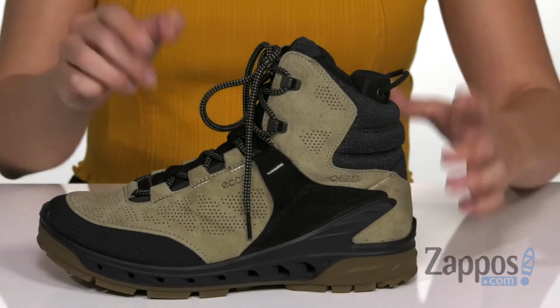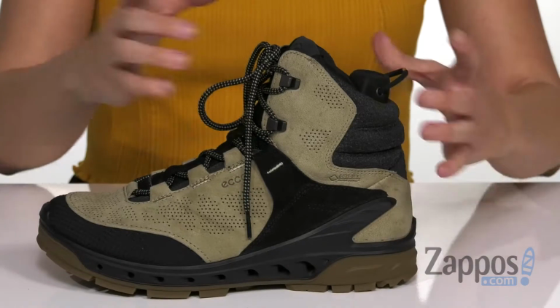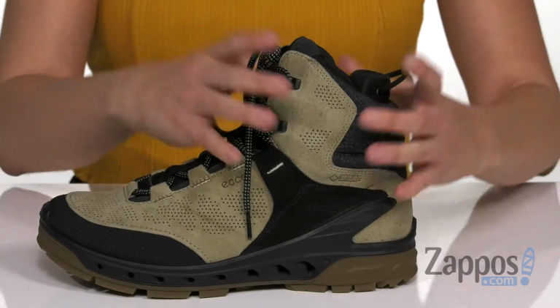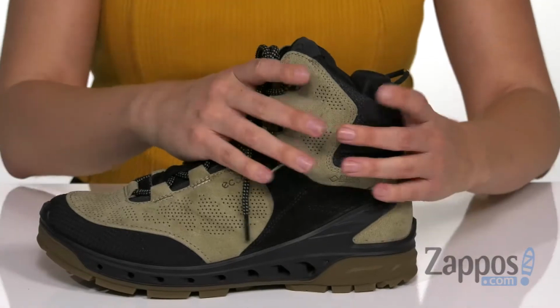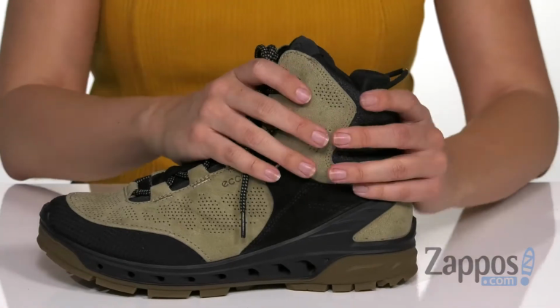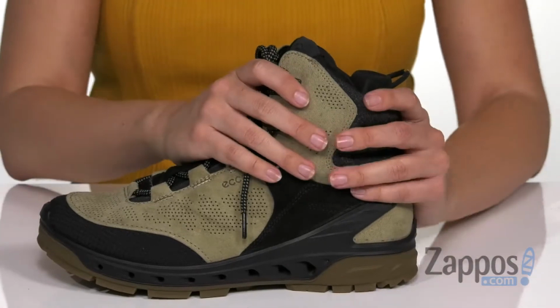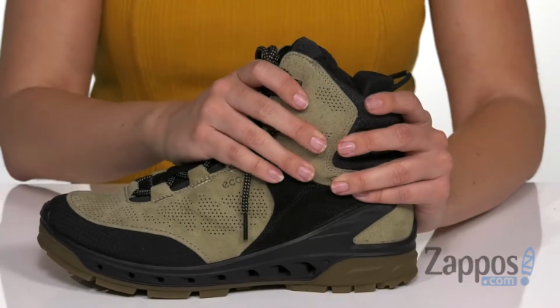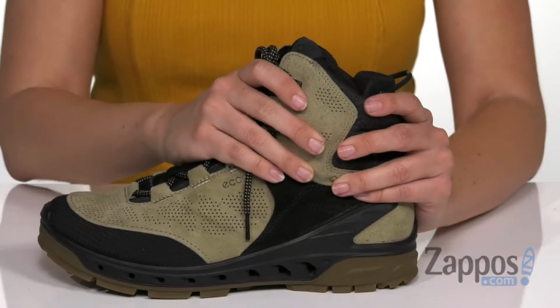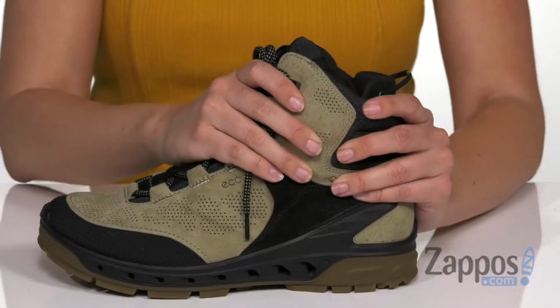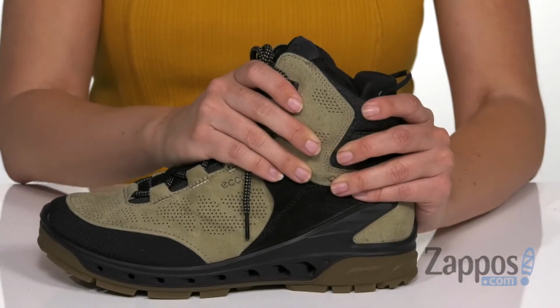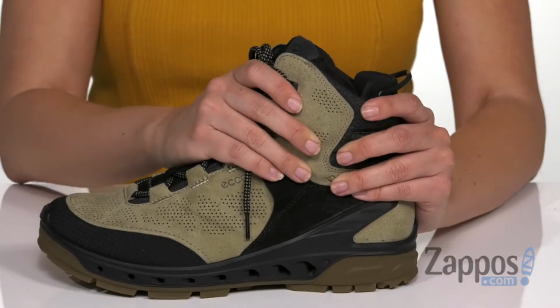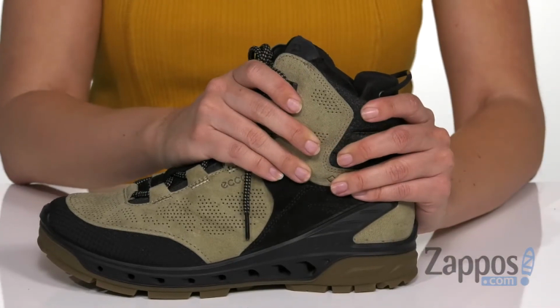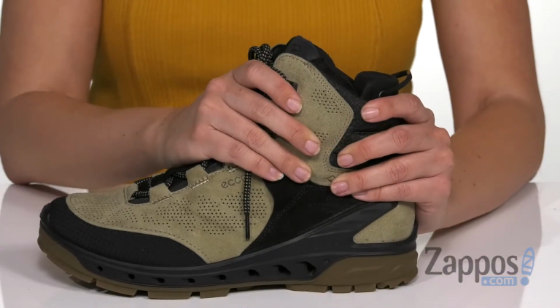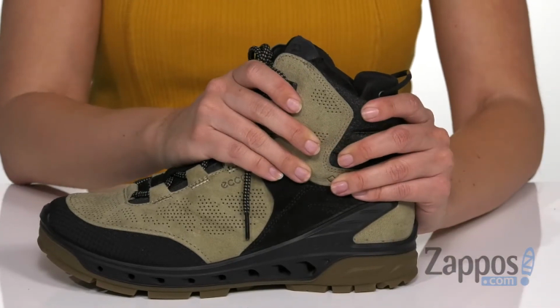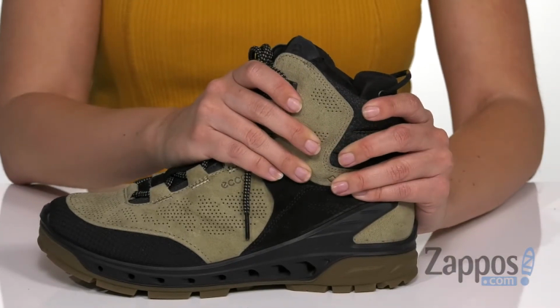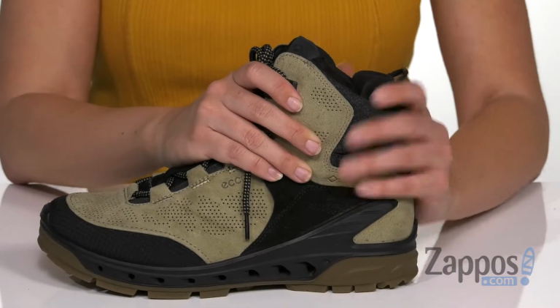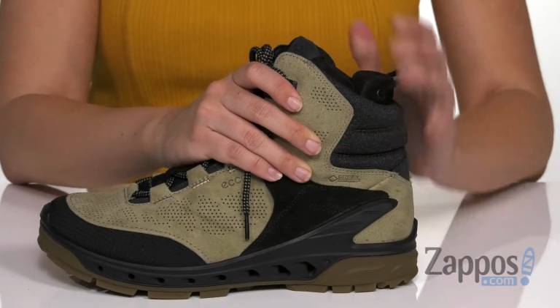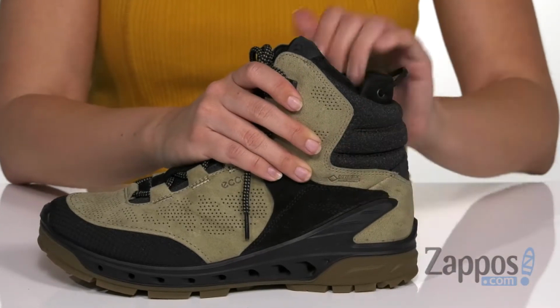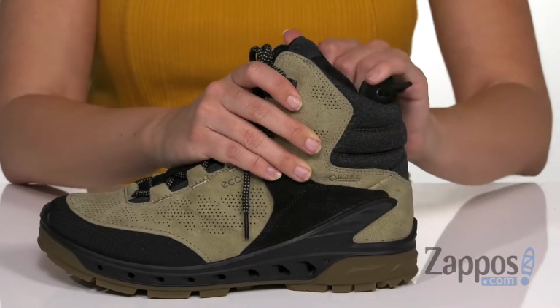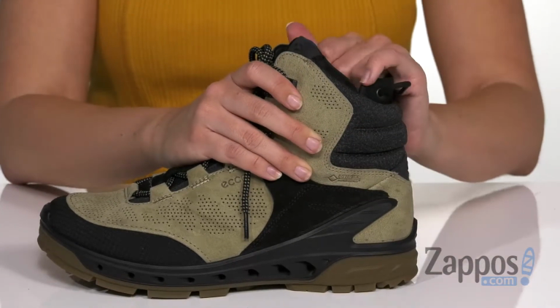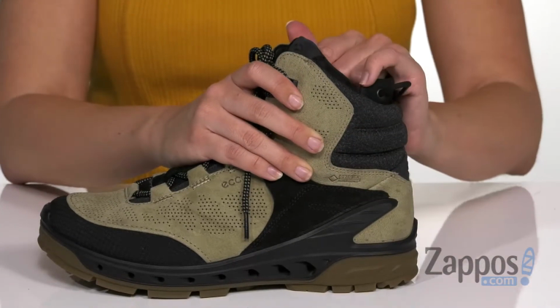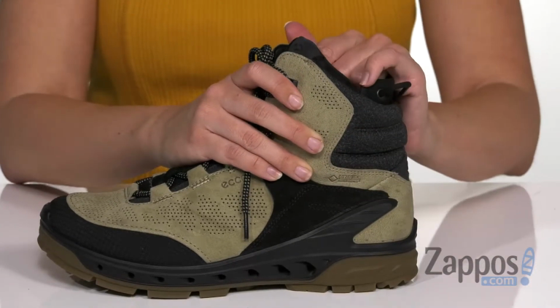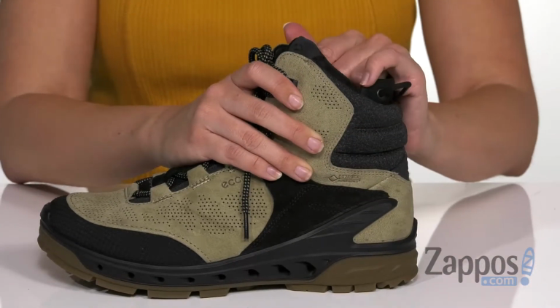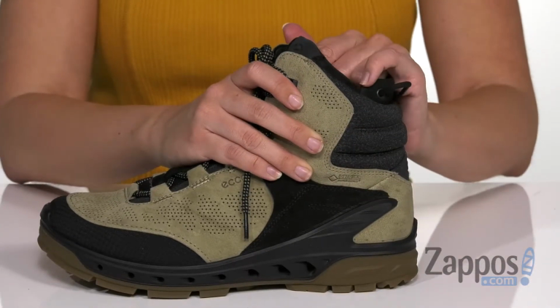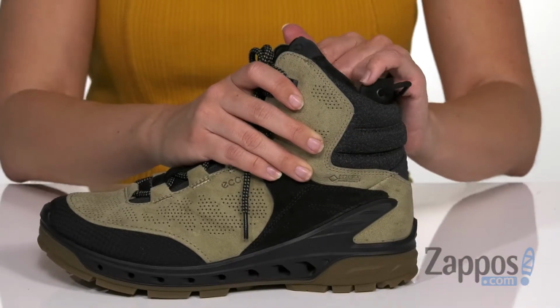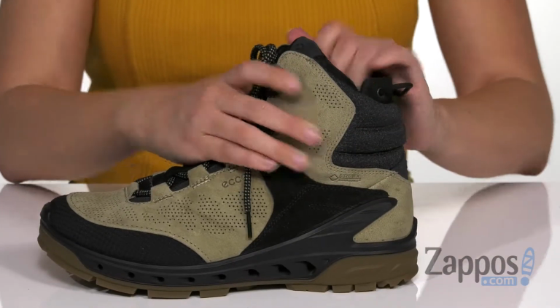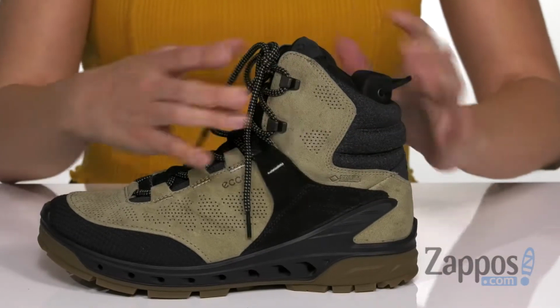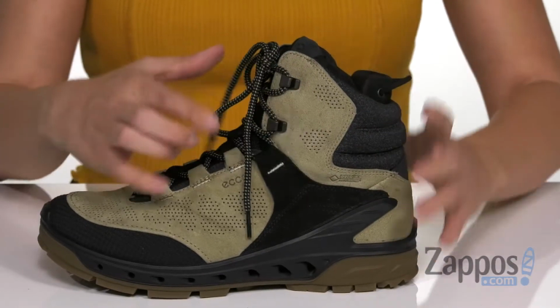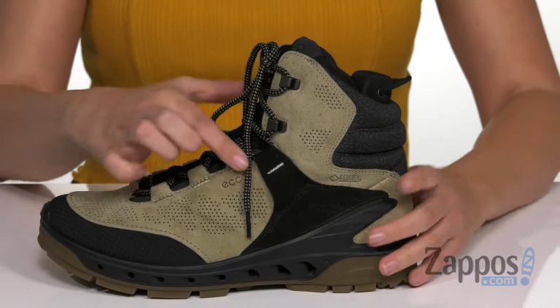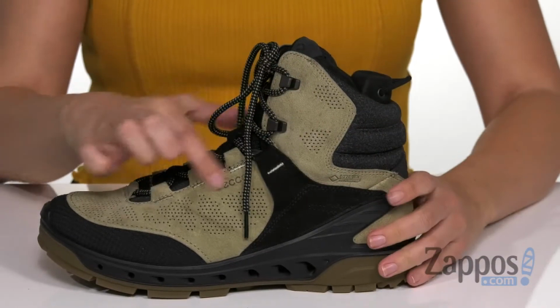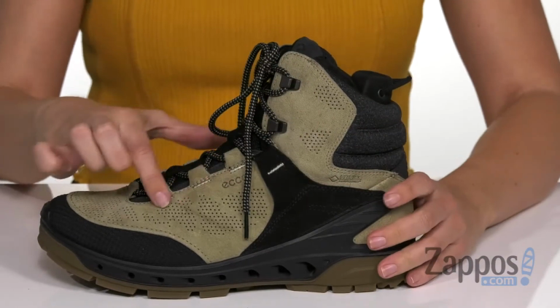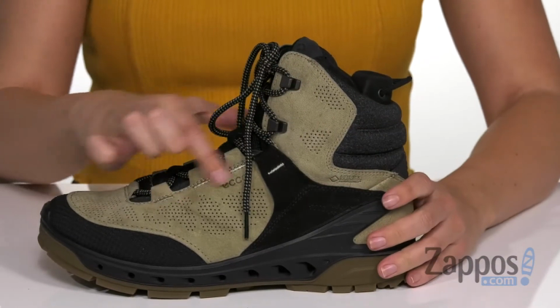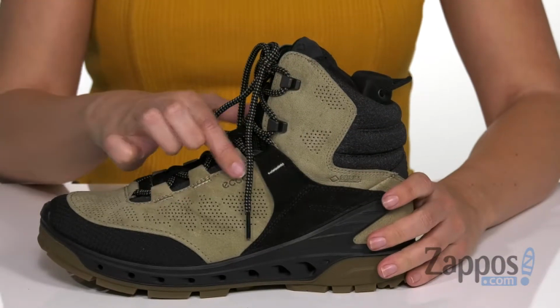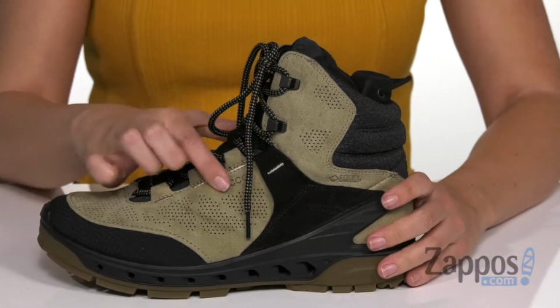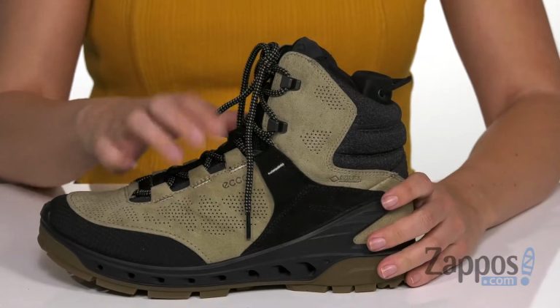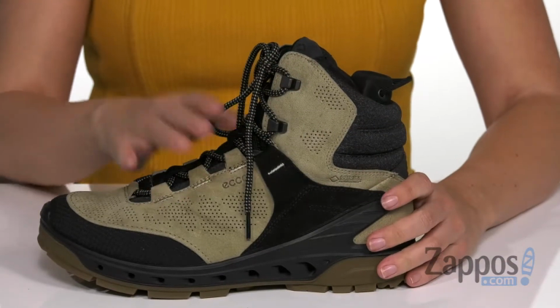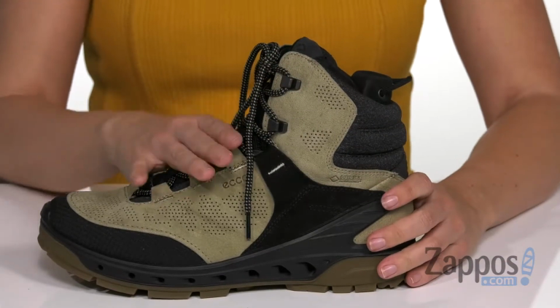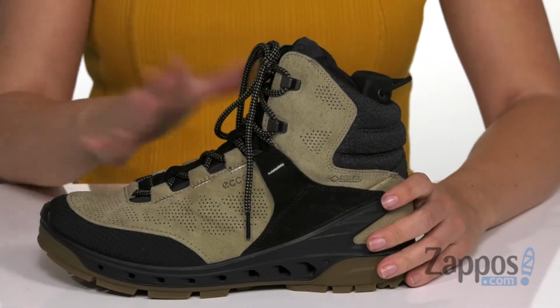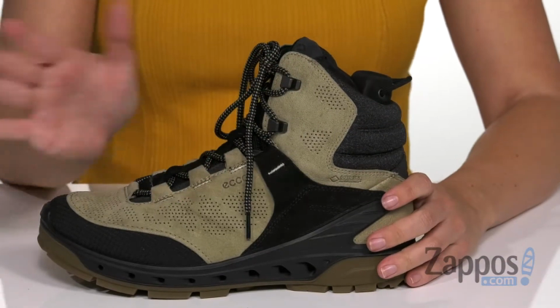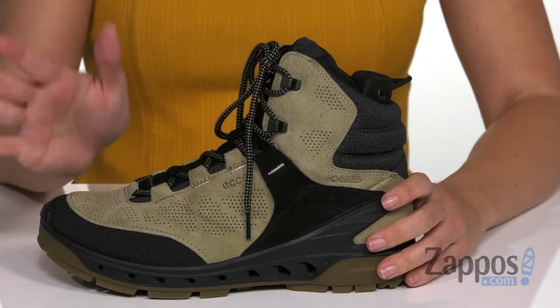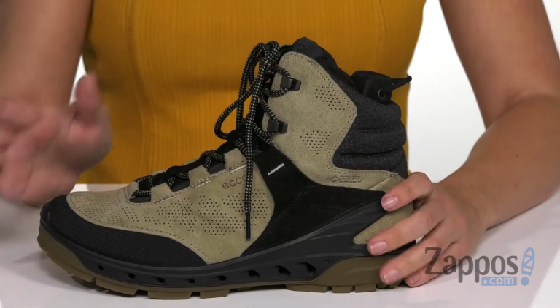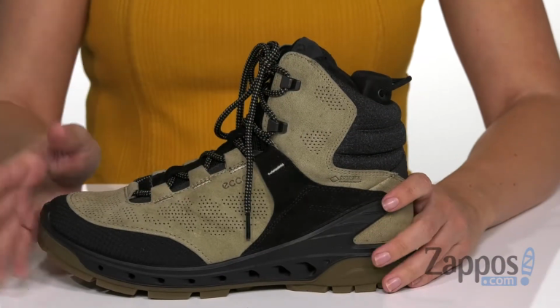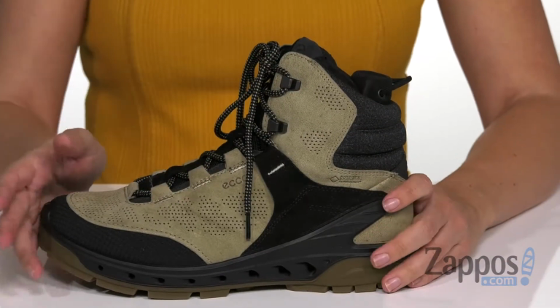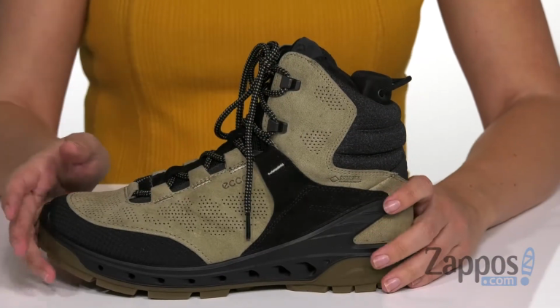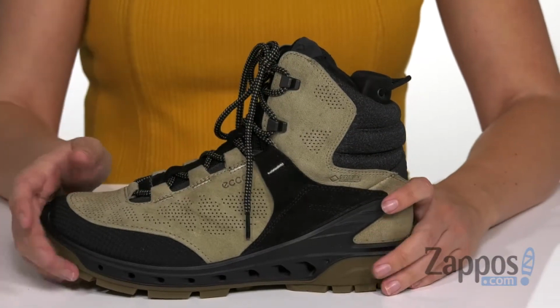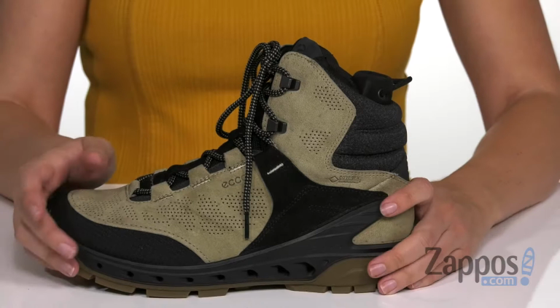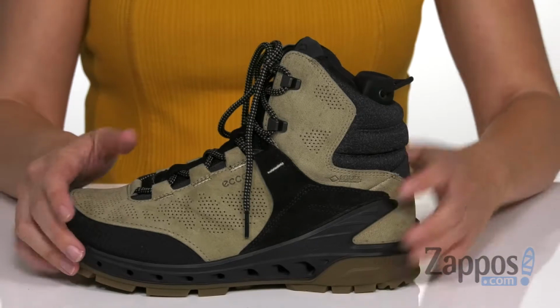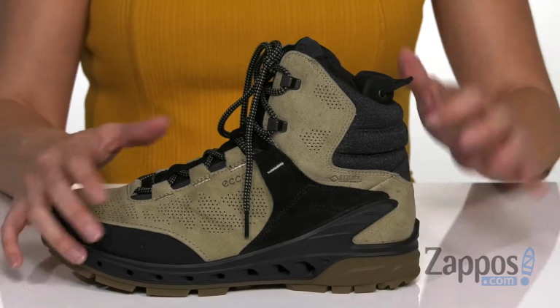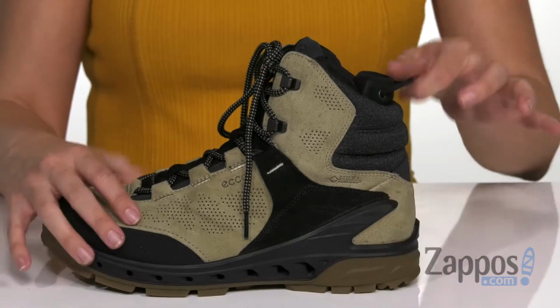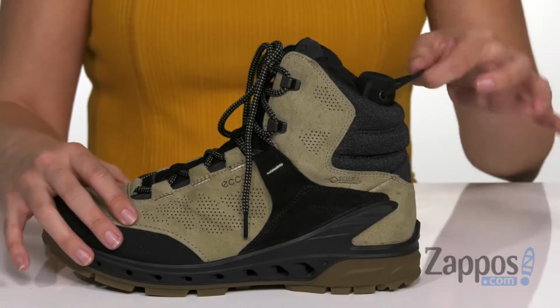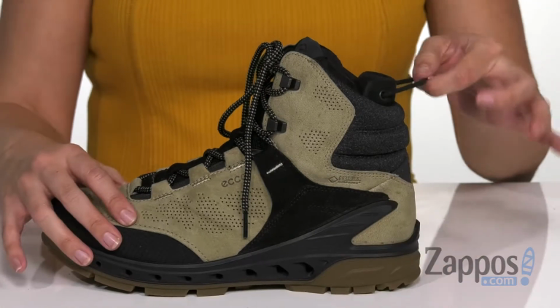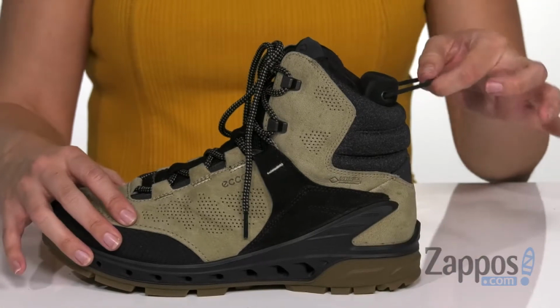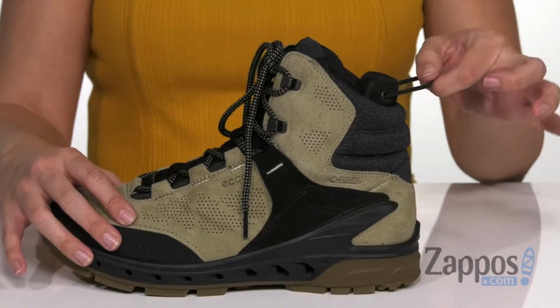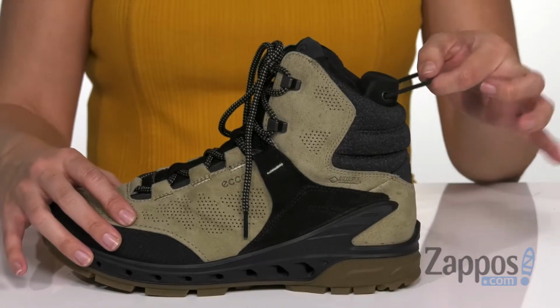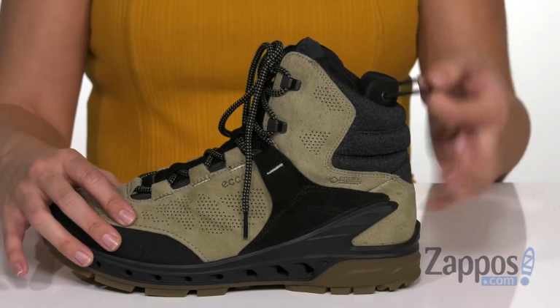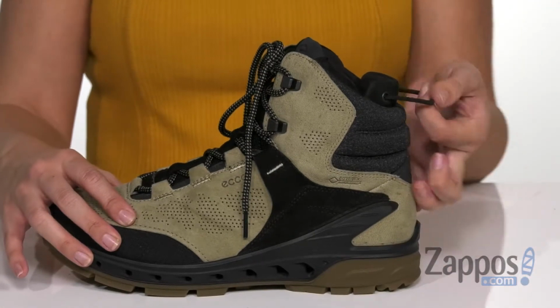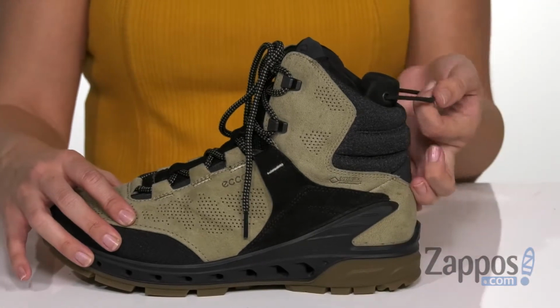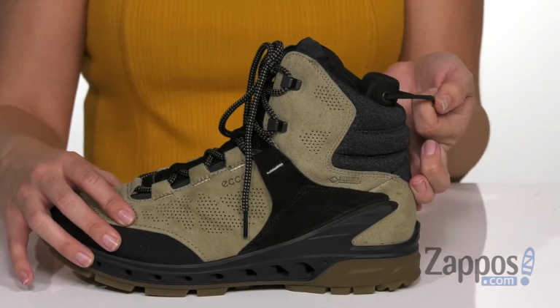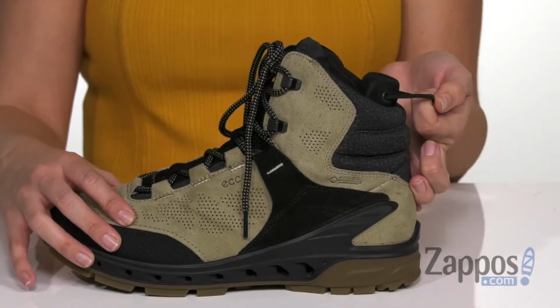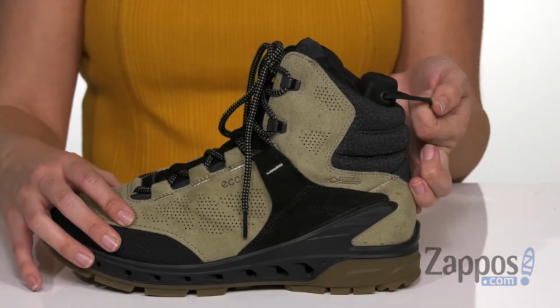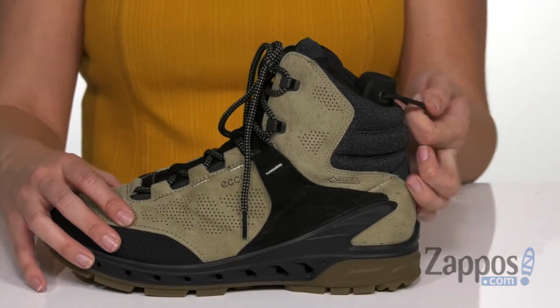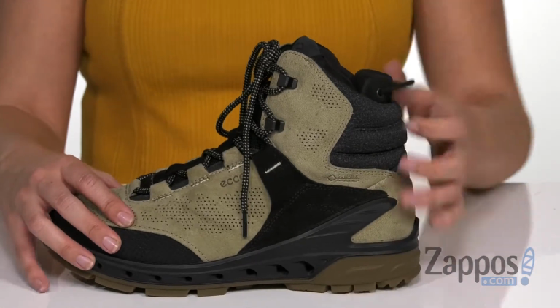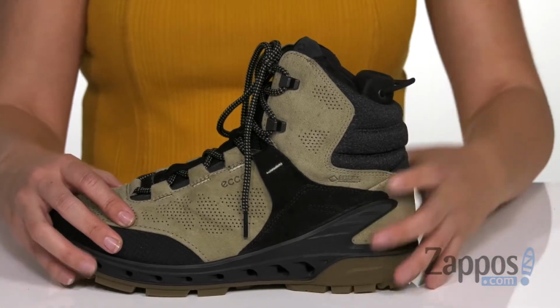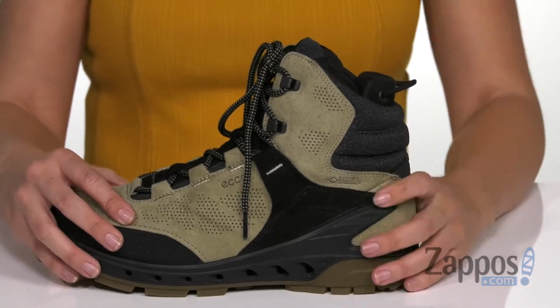comes up around the ankle, provides some really nice support. It's cushioned, and you've also got a gusseted tongue to keep out debris and a back pull tab for easy on and off.